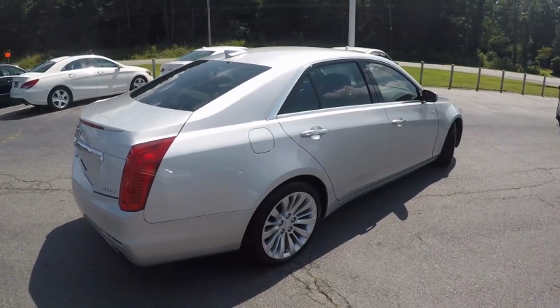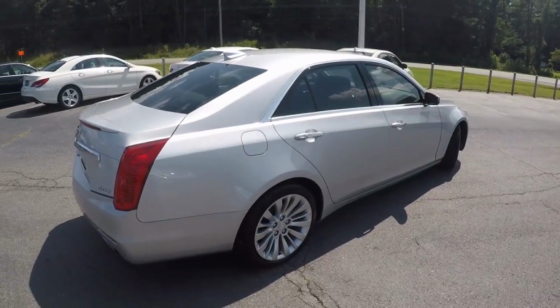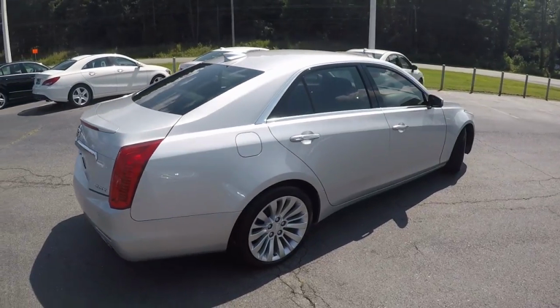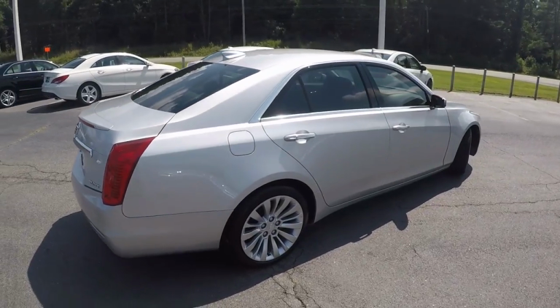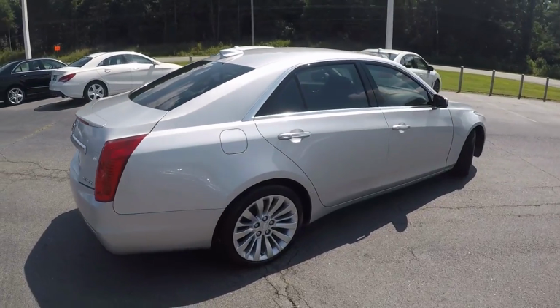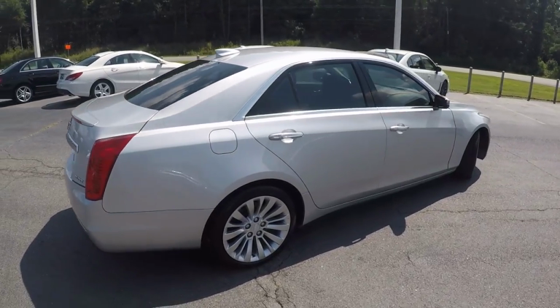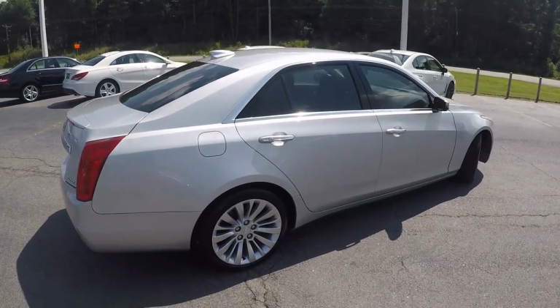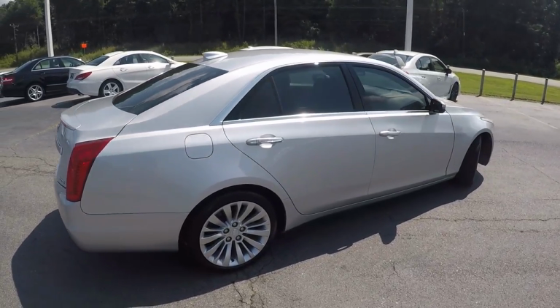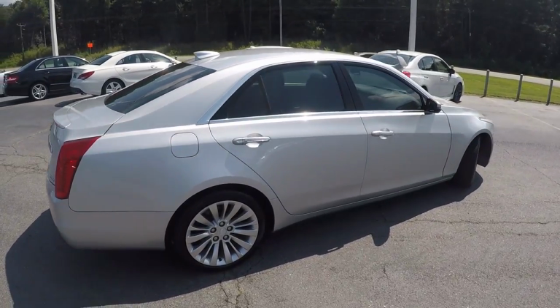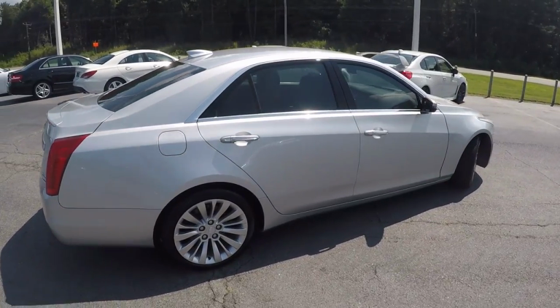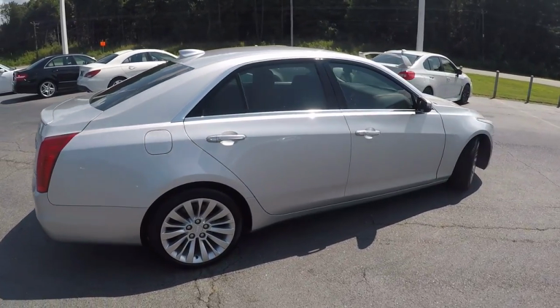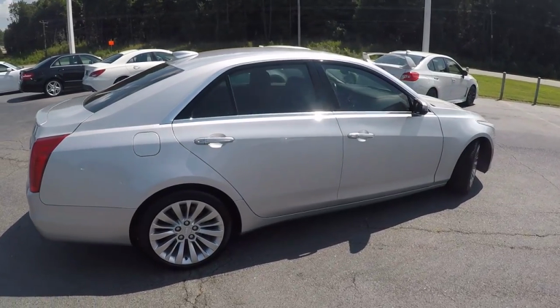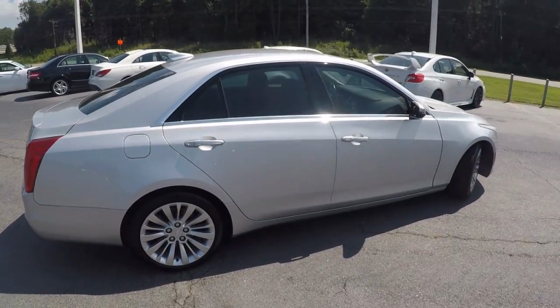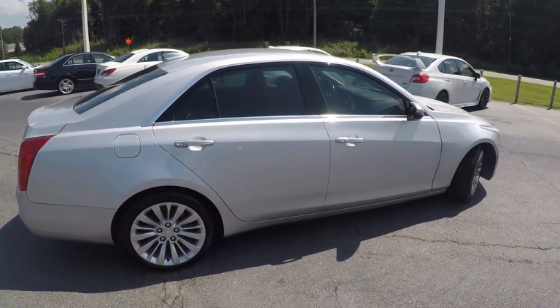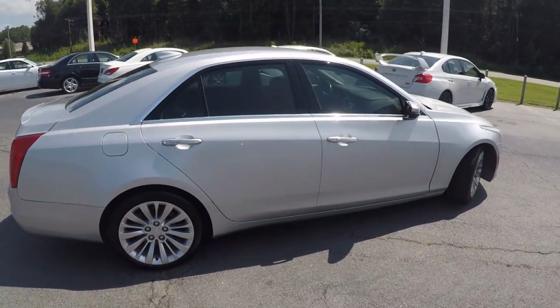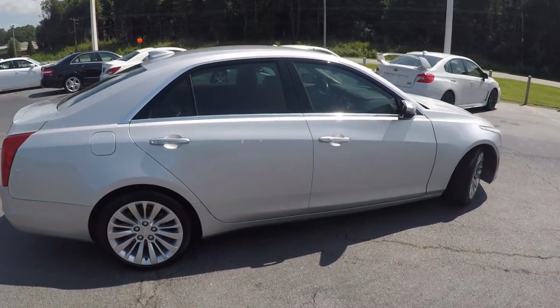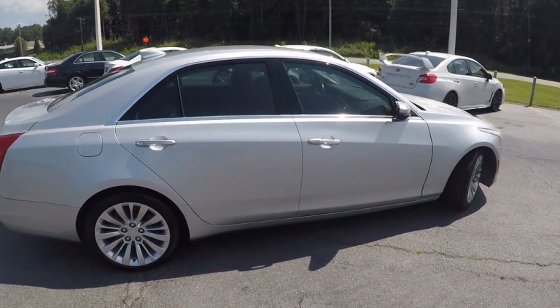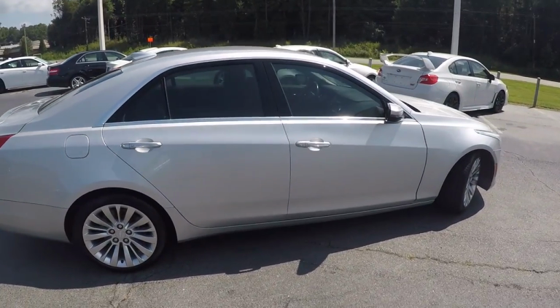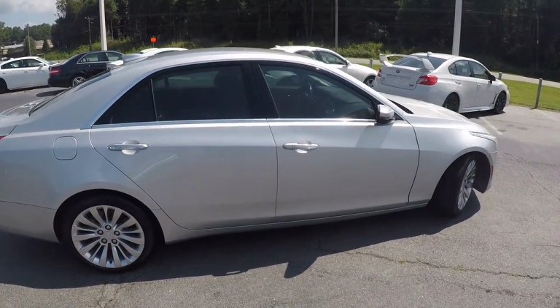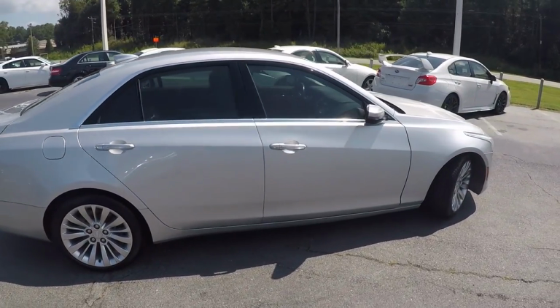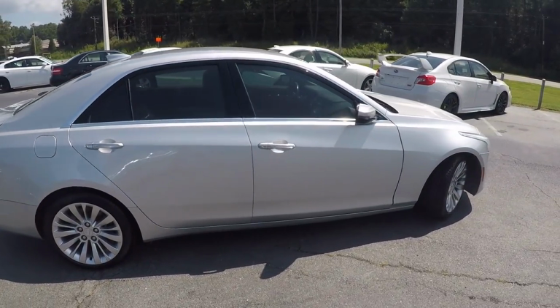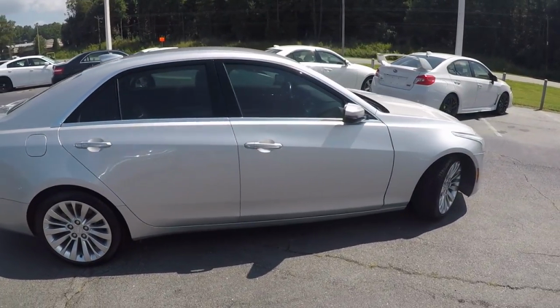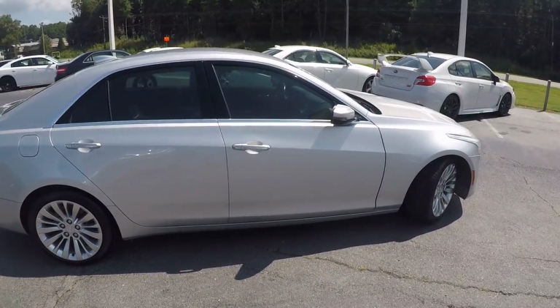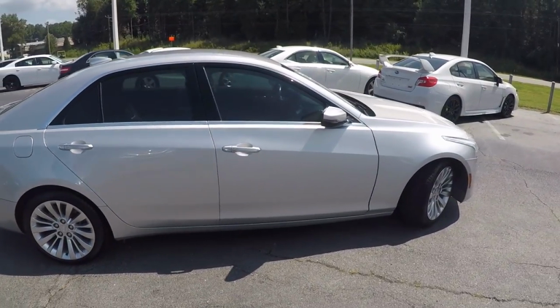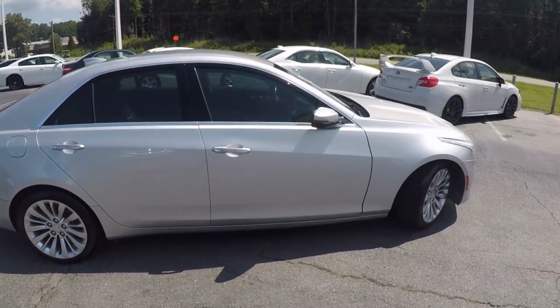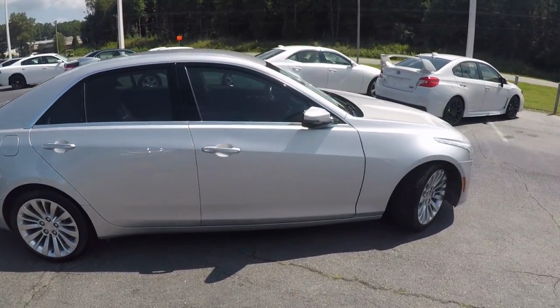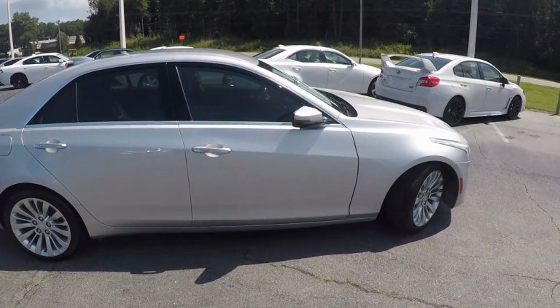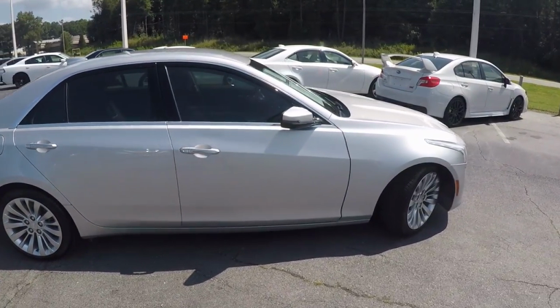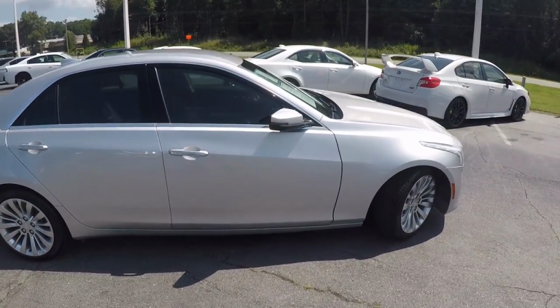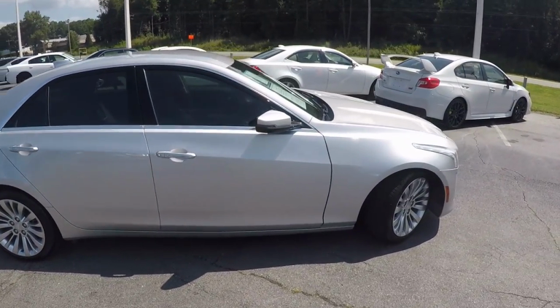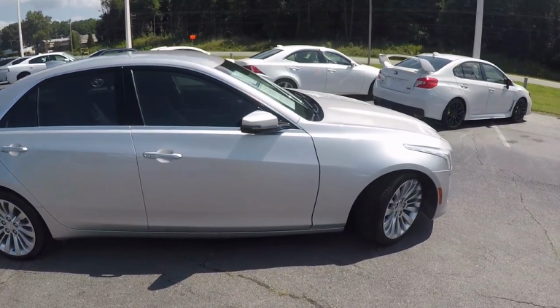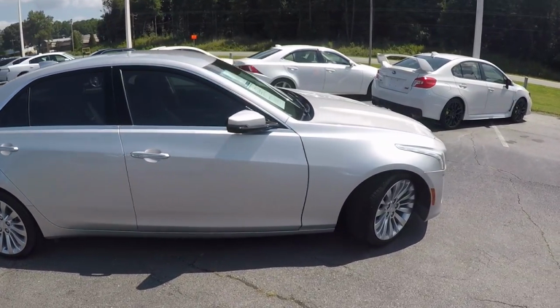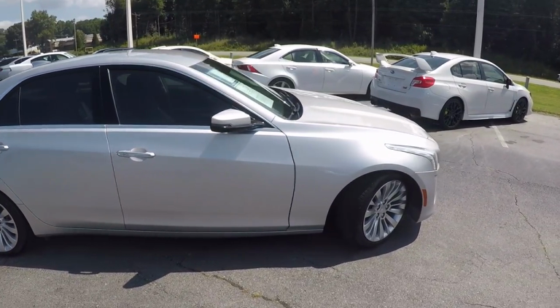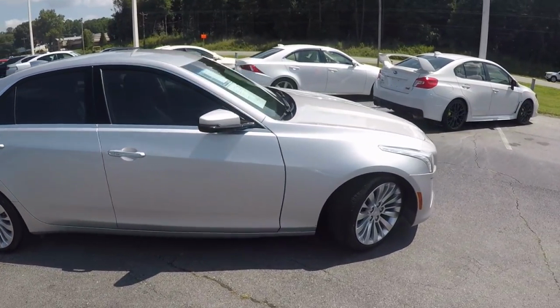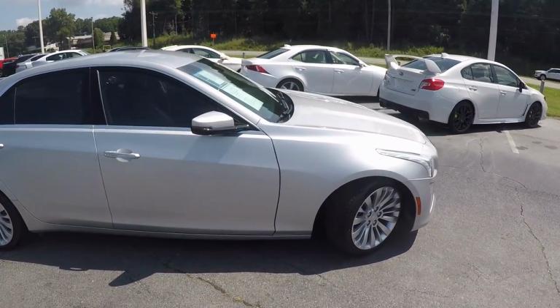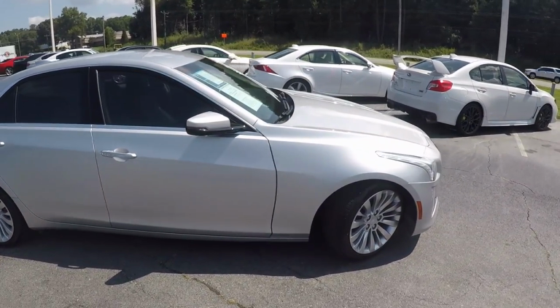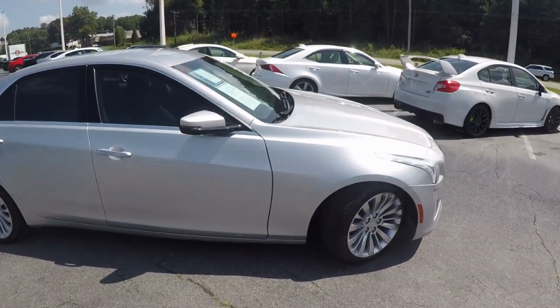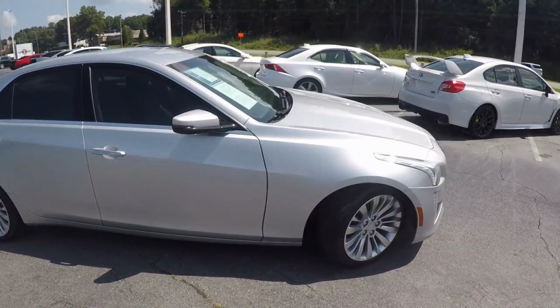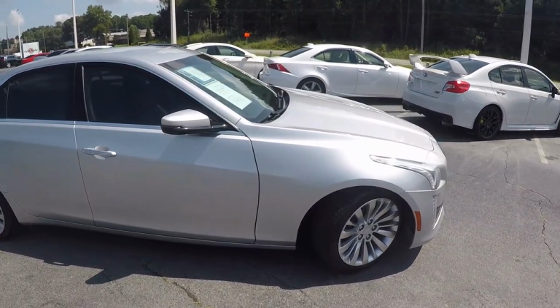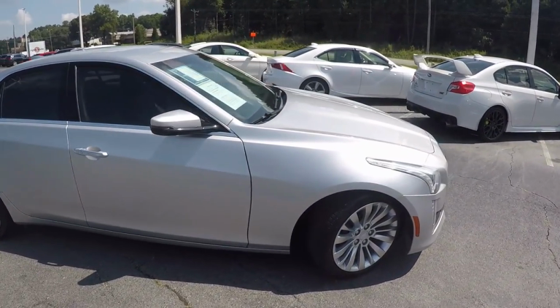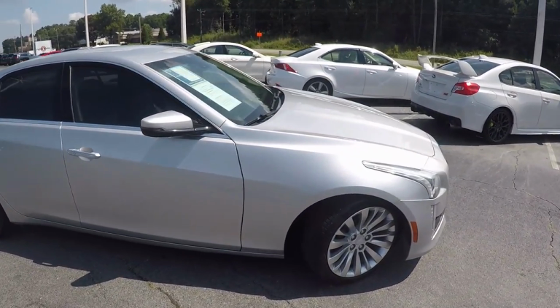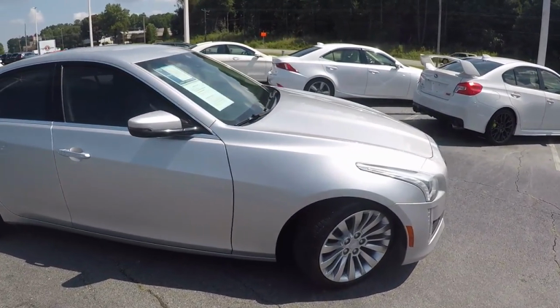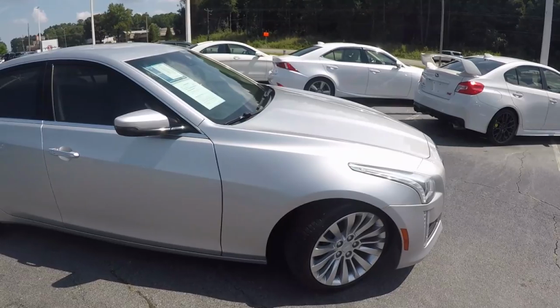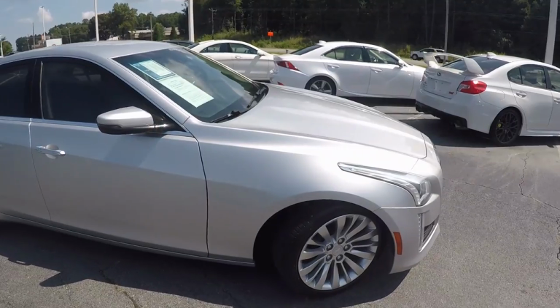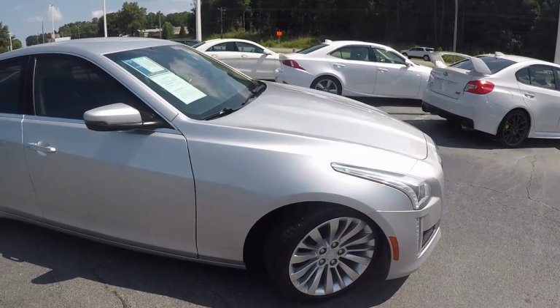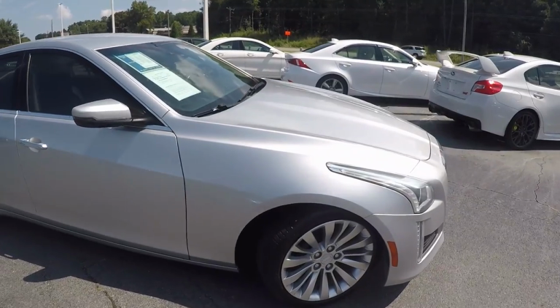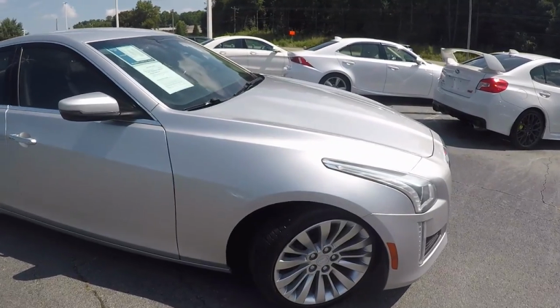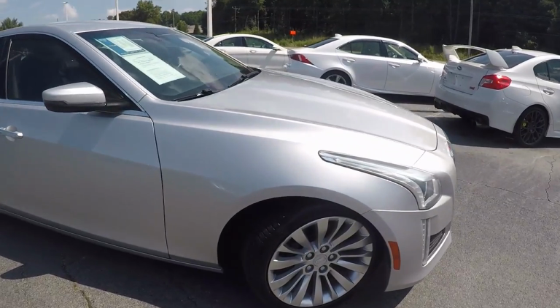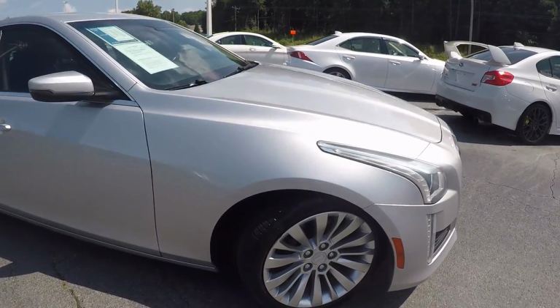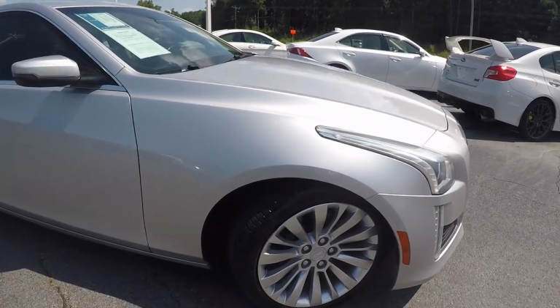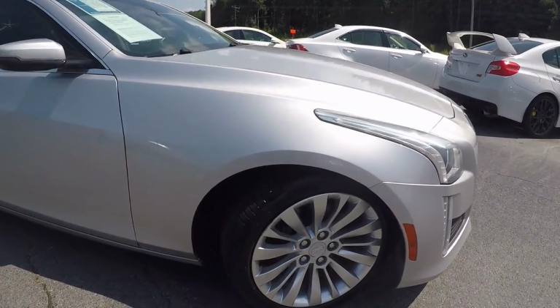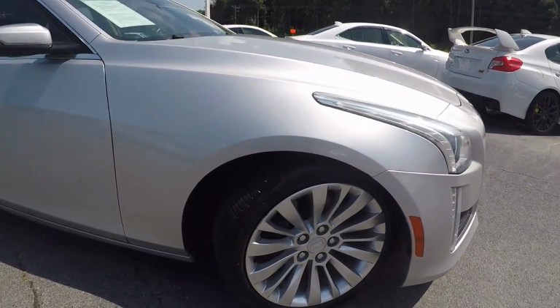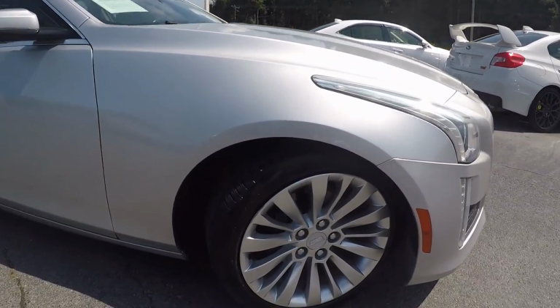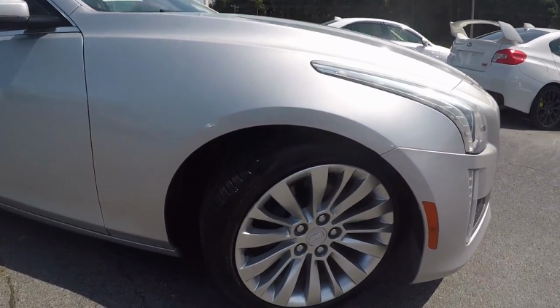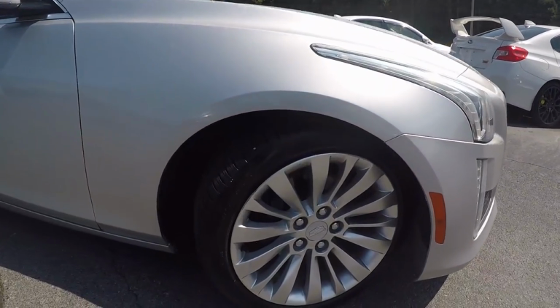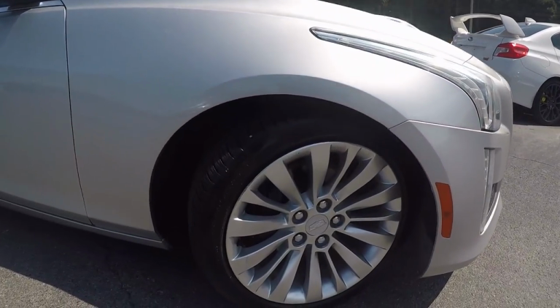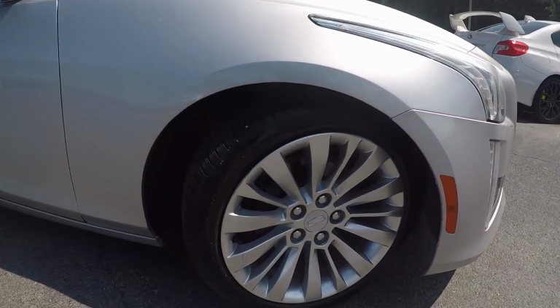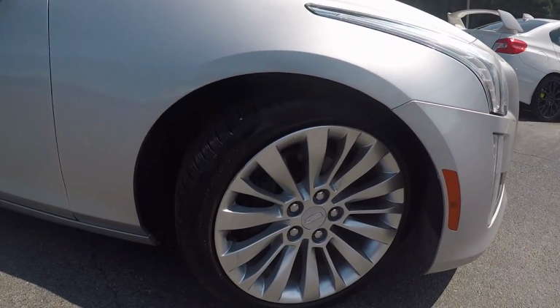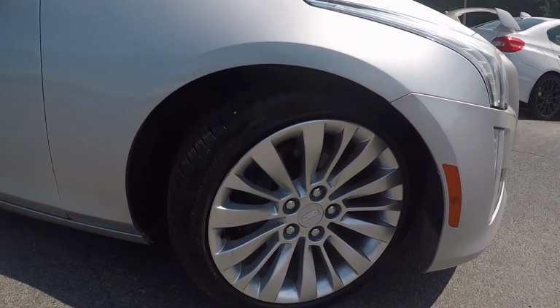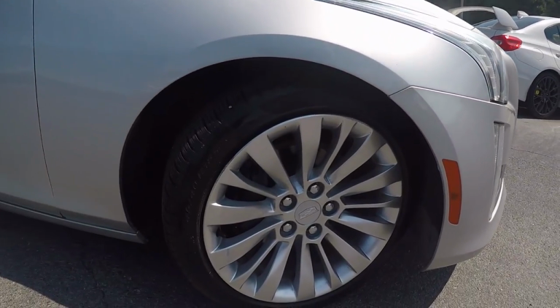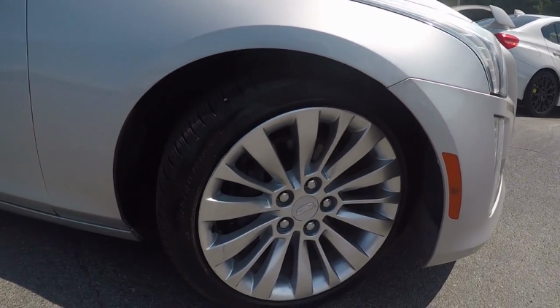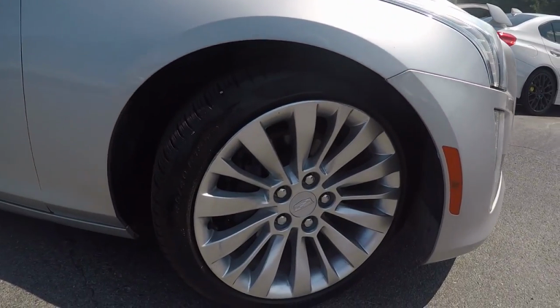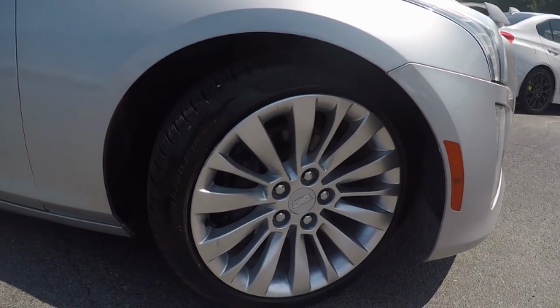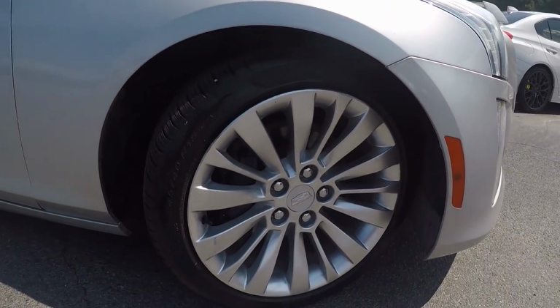Coming around the passenger side now, the exterior has looked nice and clean. We'll stop here and check out the alloy wheels in the front.